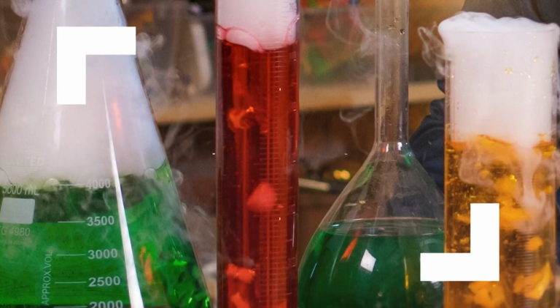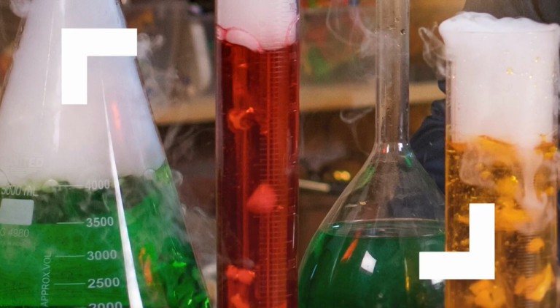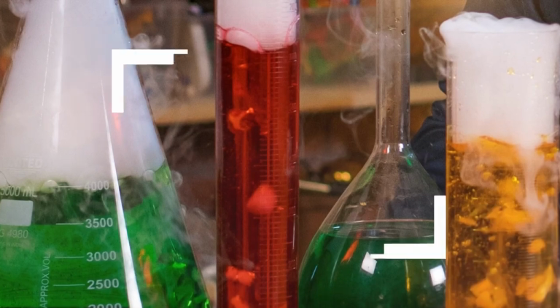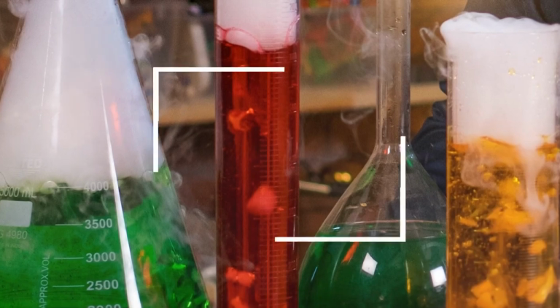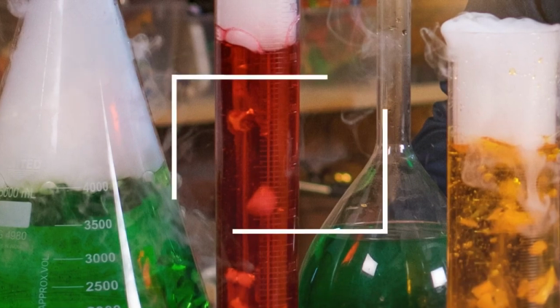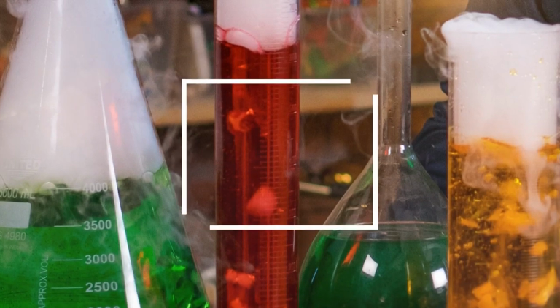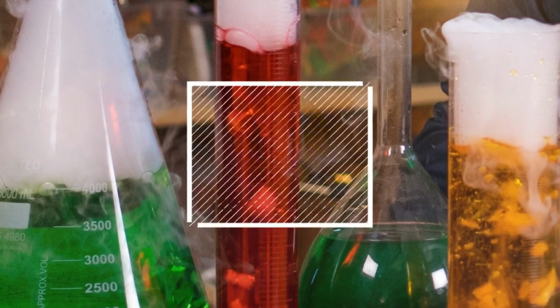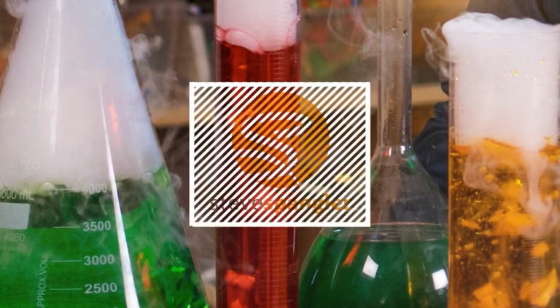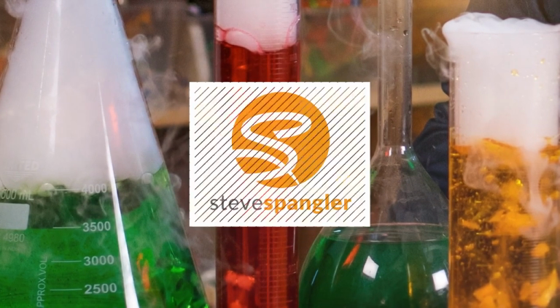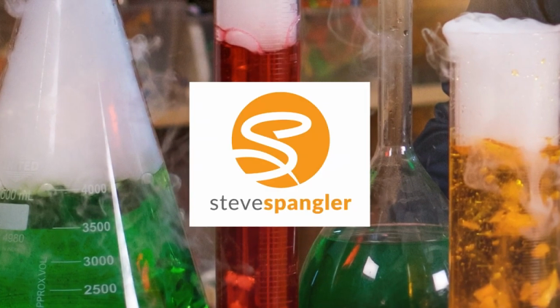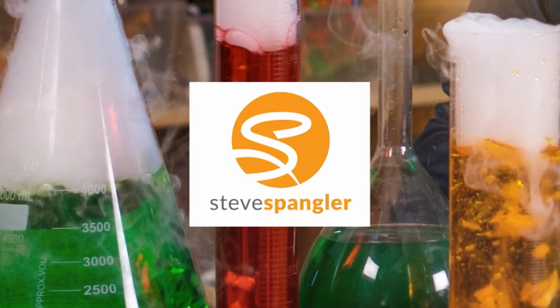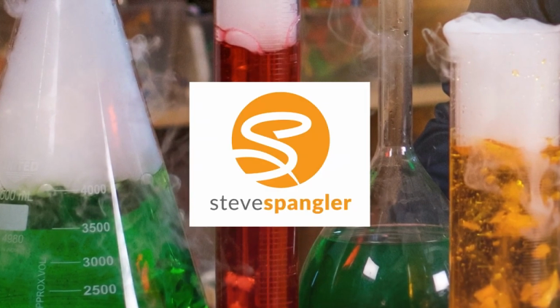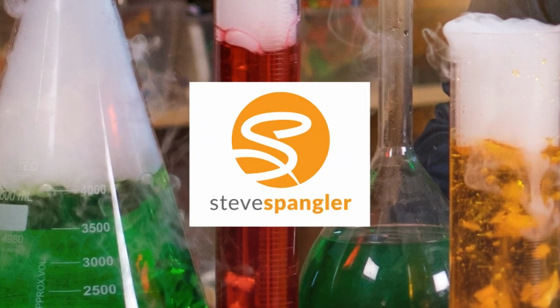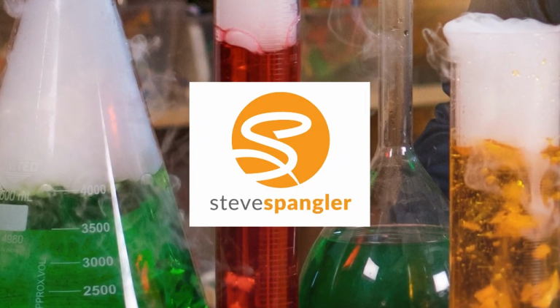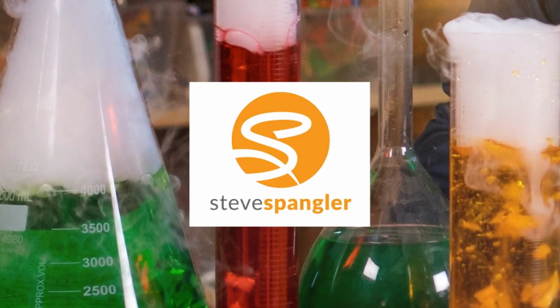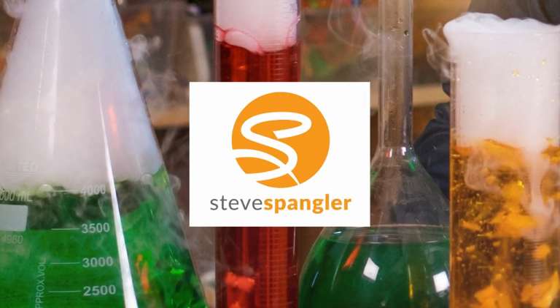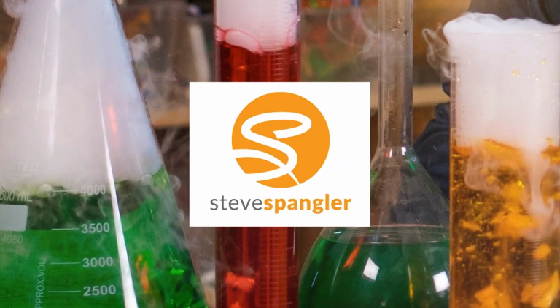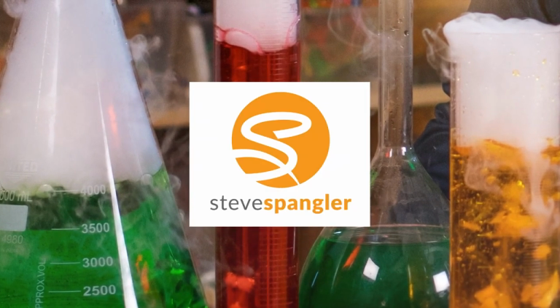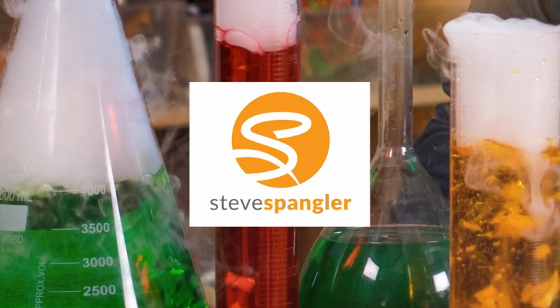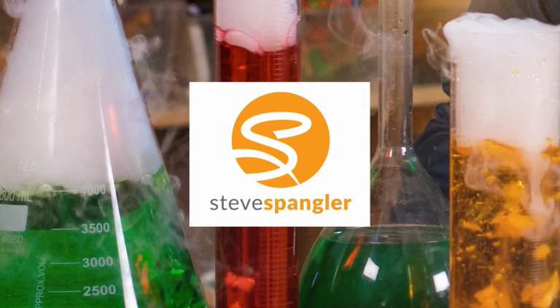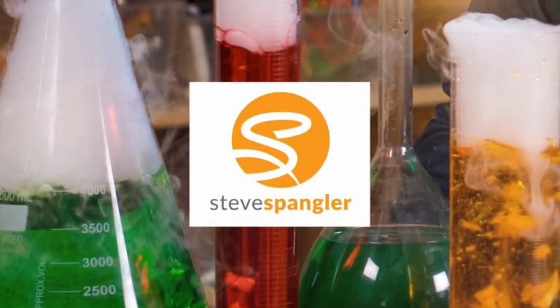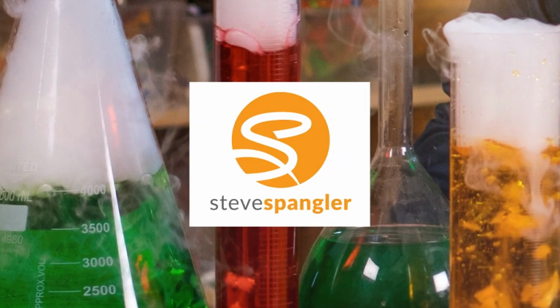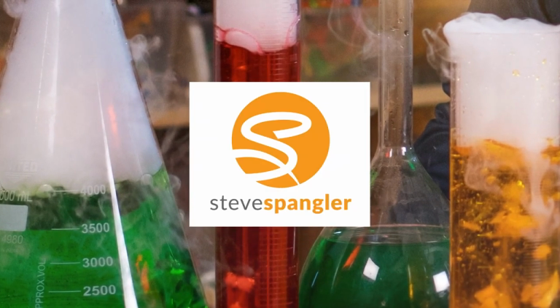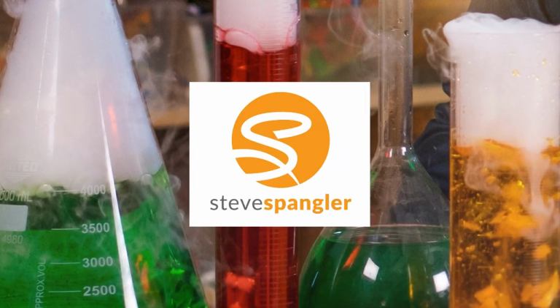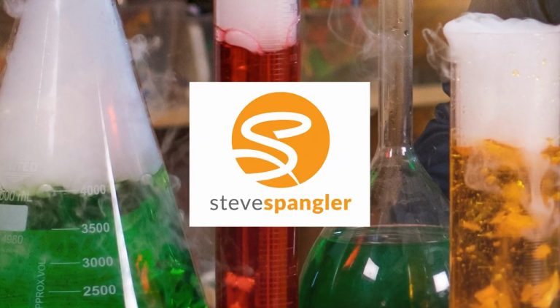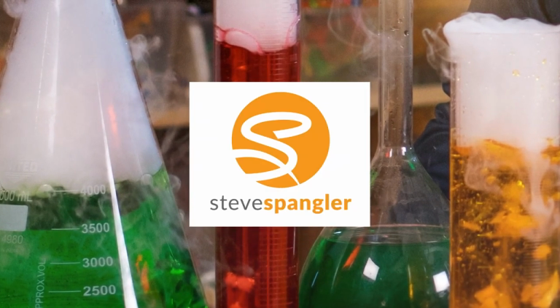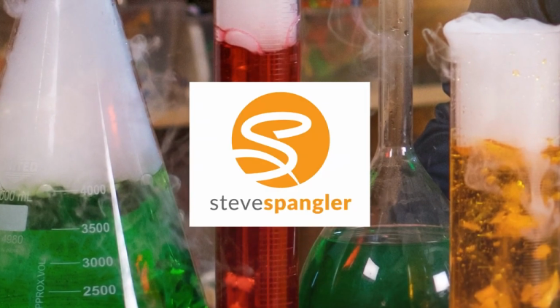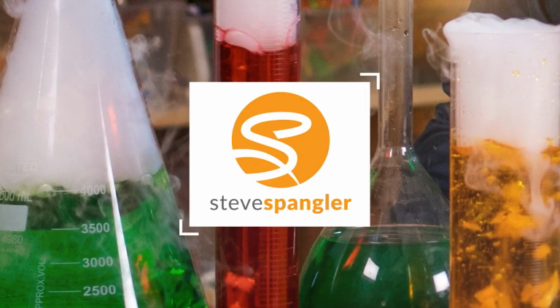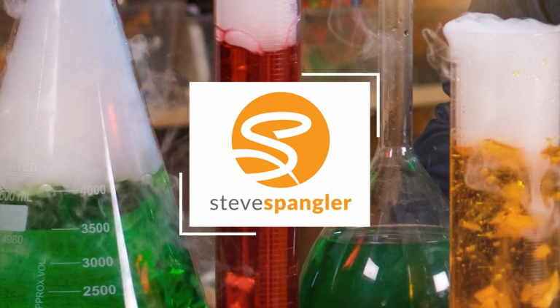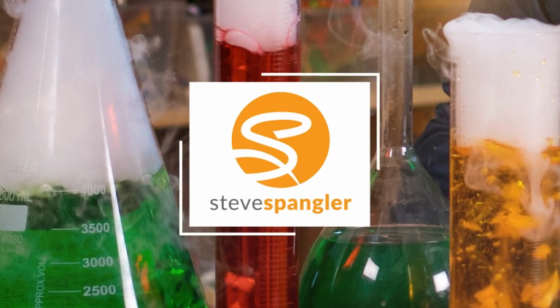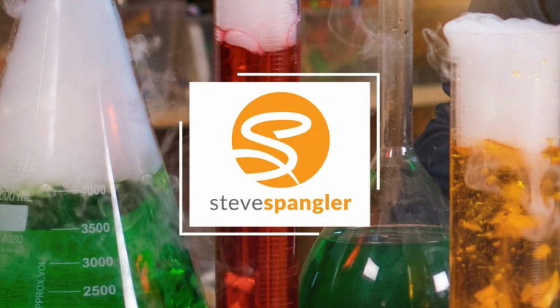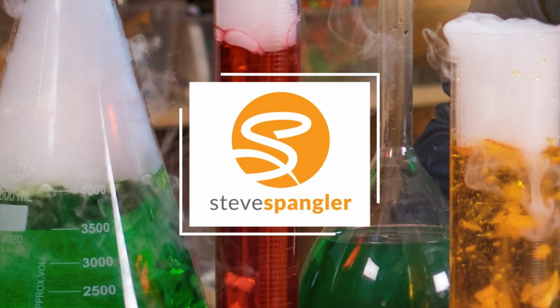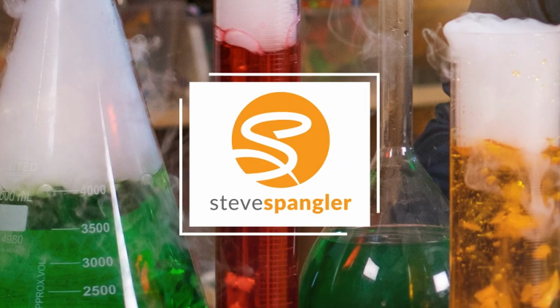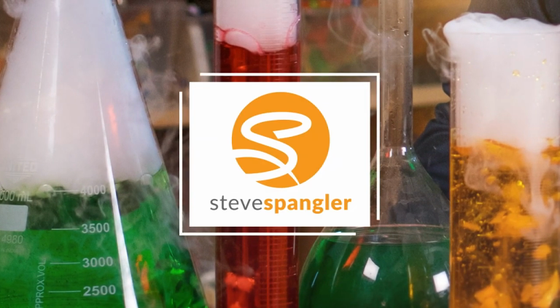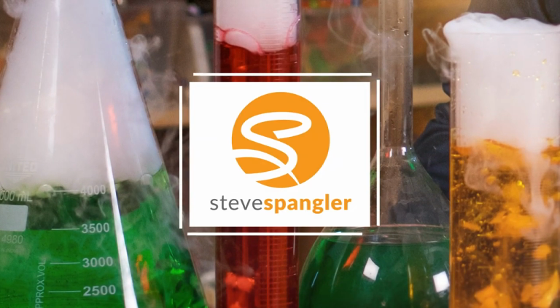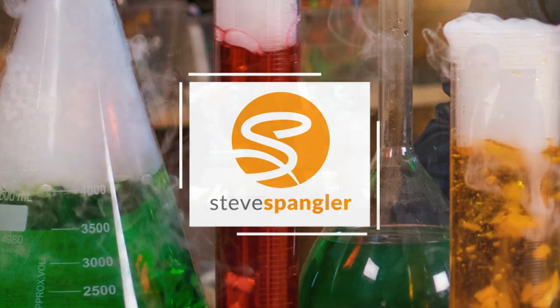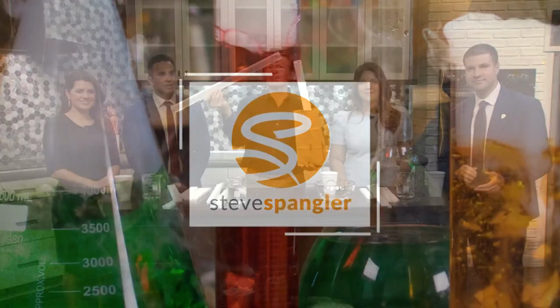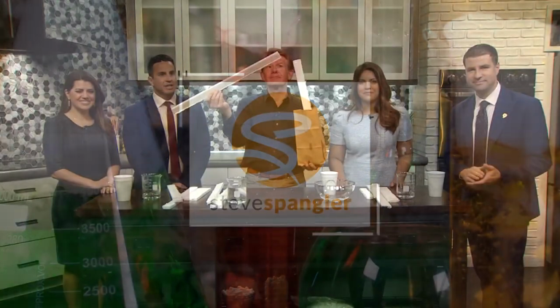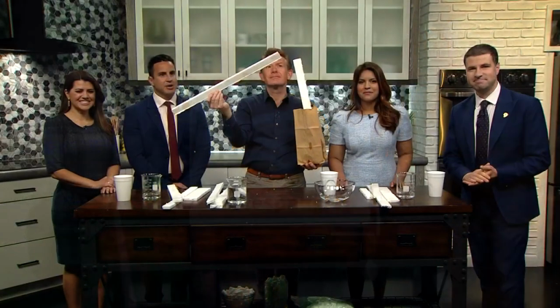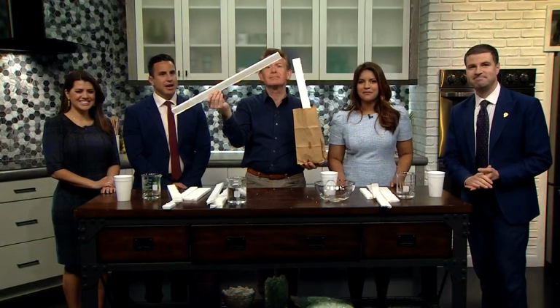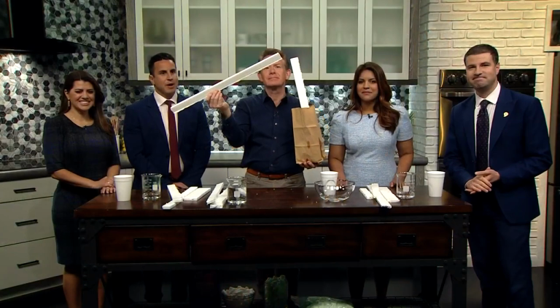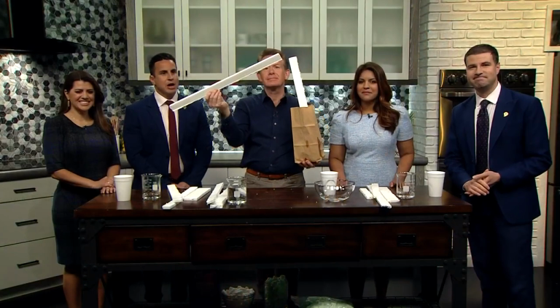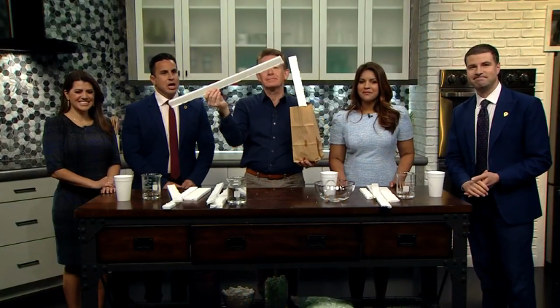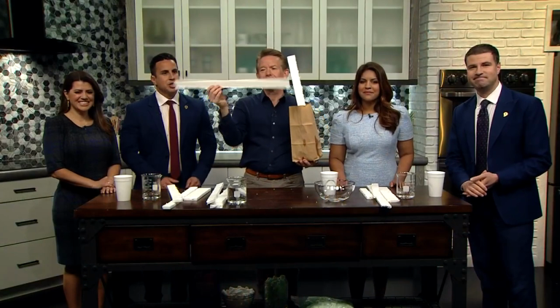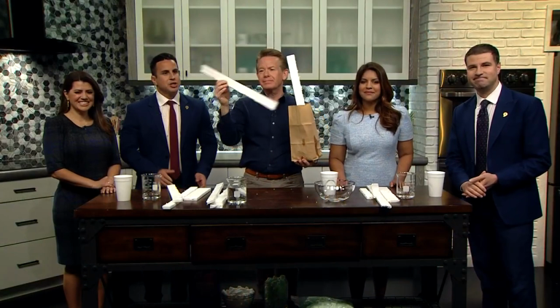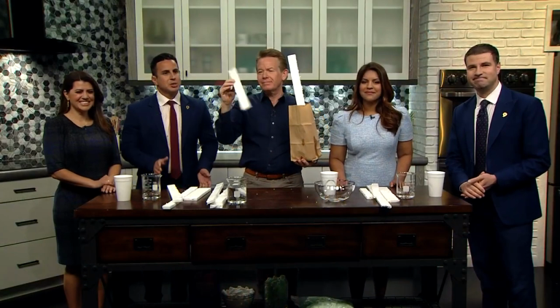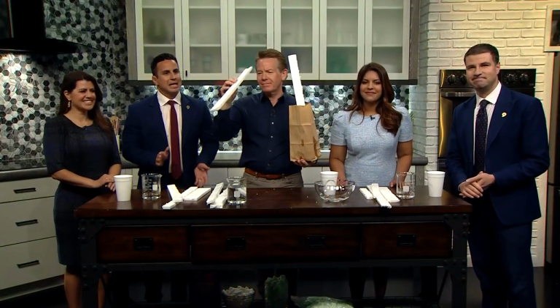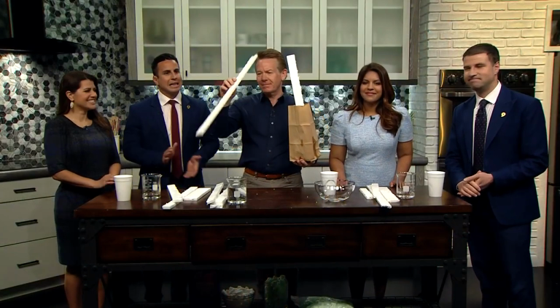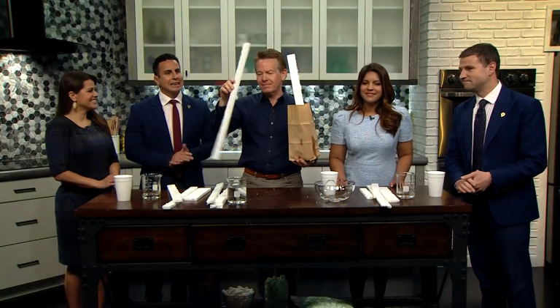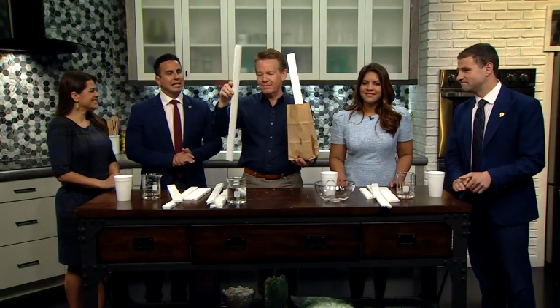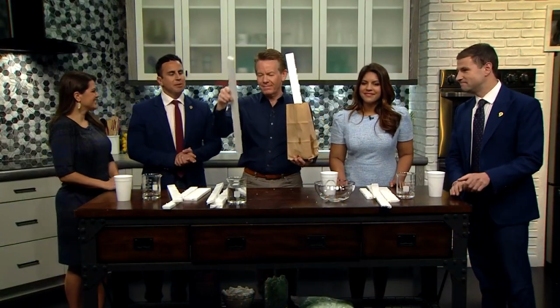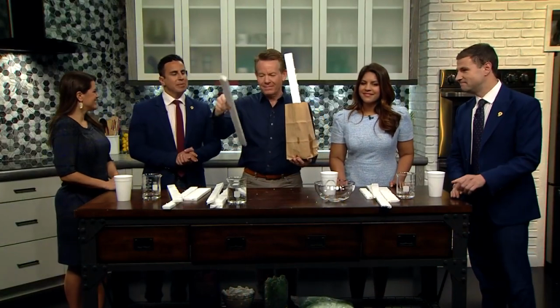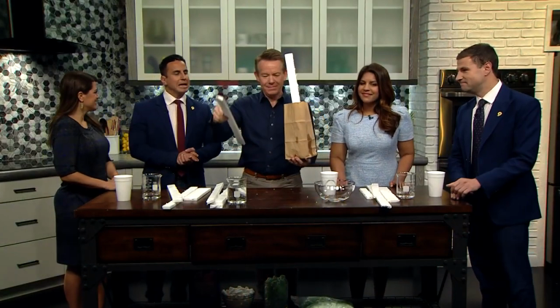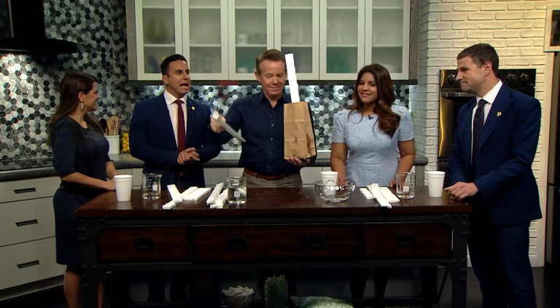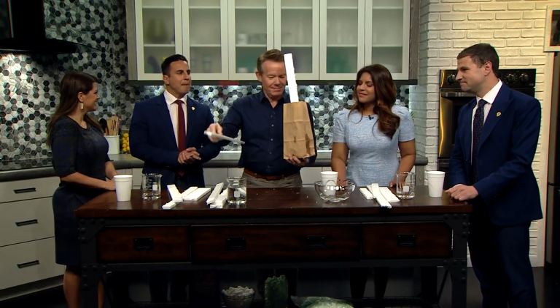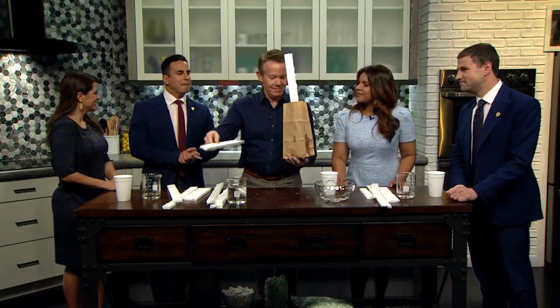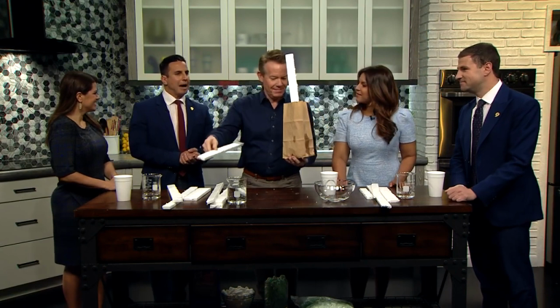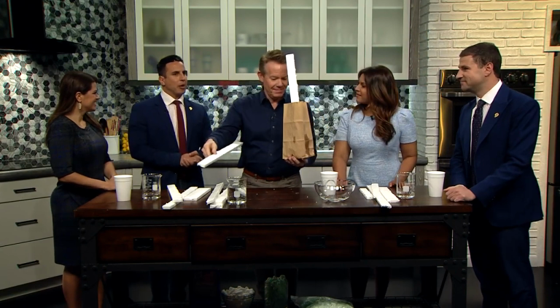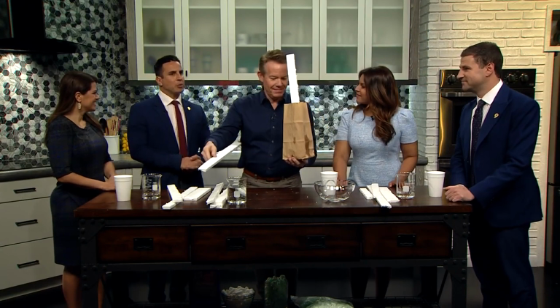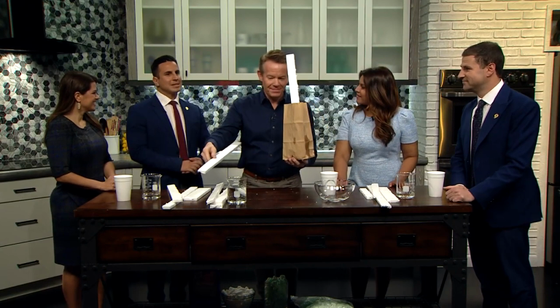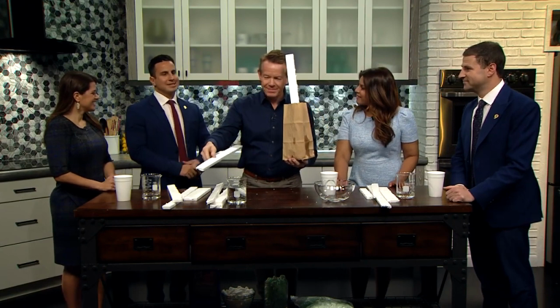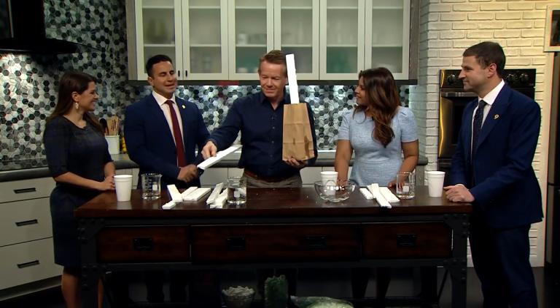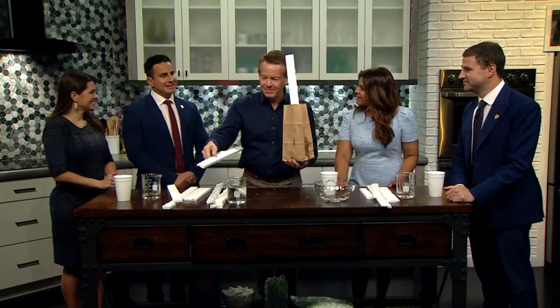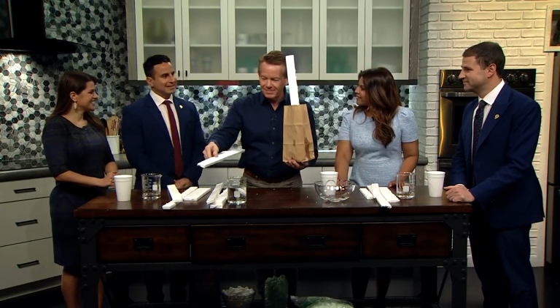Tomorrow is Earth Day, so our science guy Steve Spangler is here to show us a little bit about recycling.